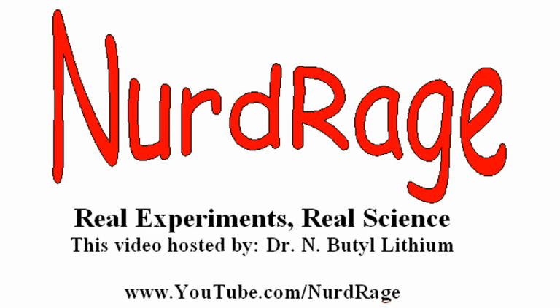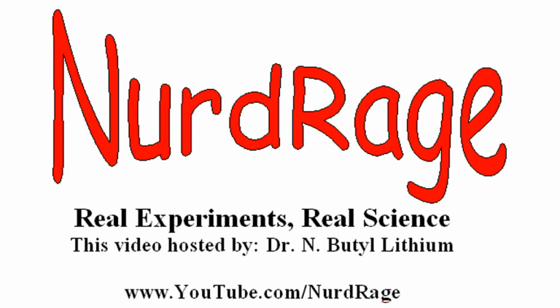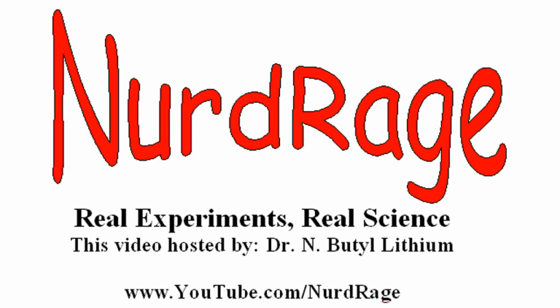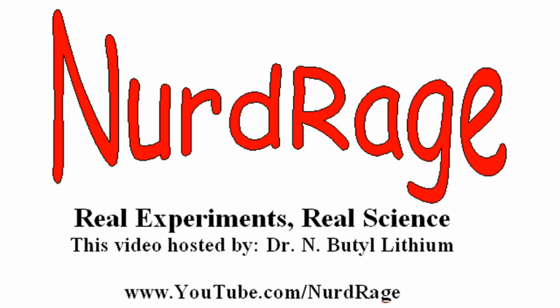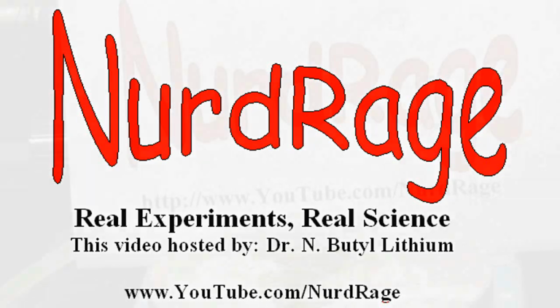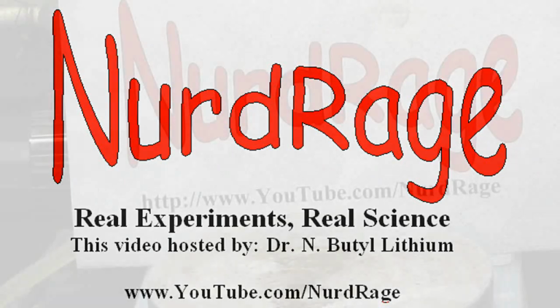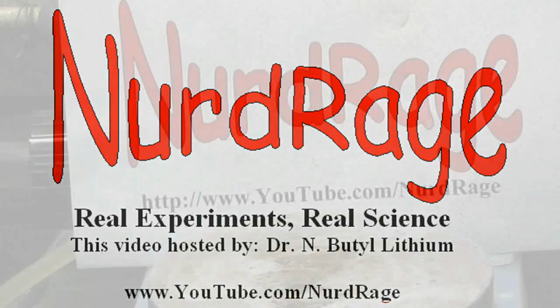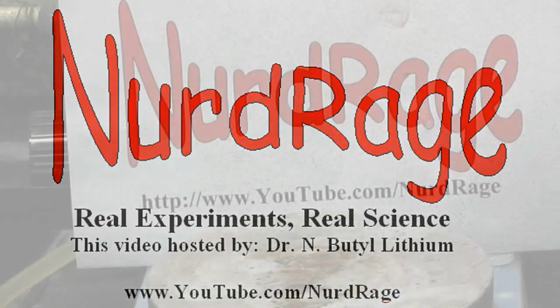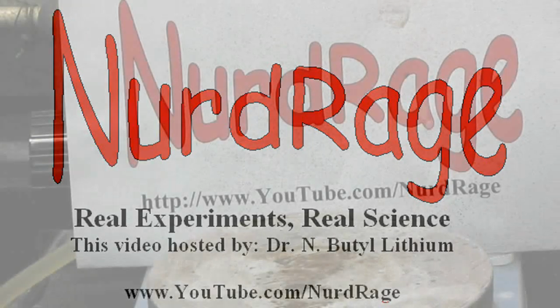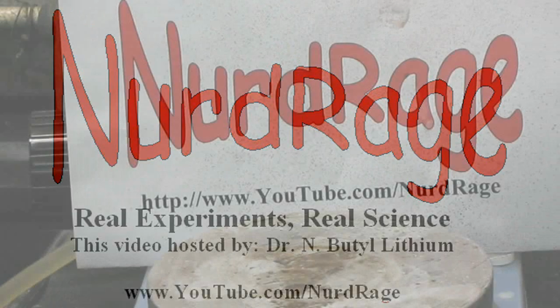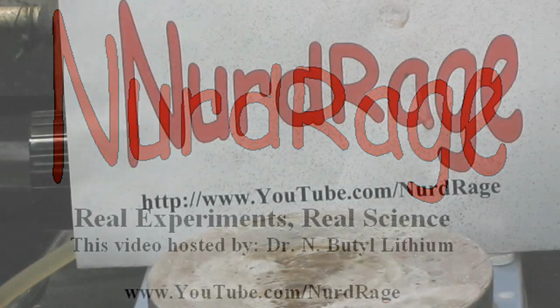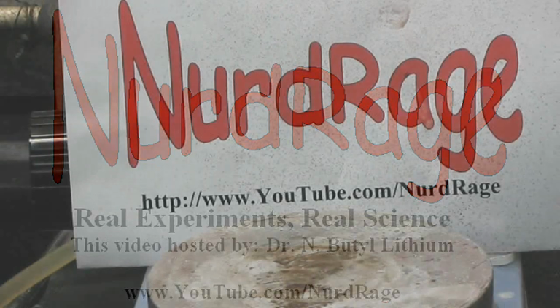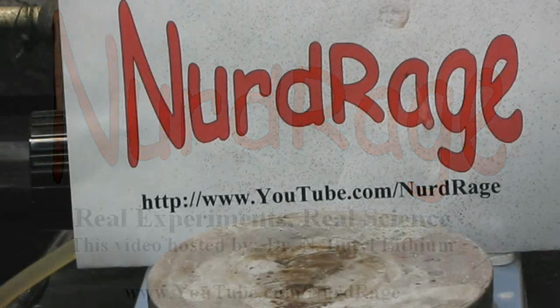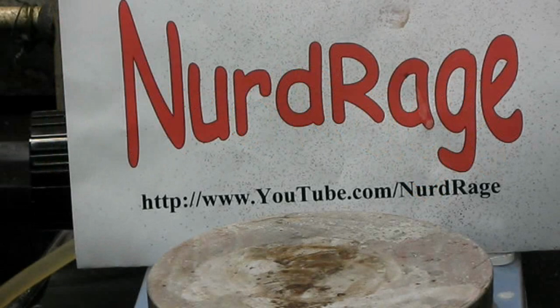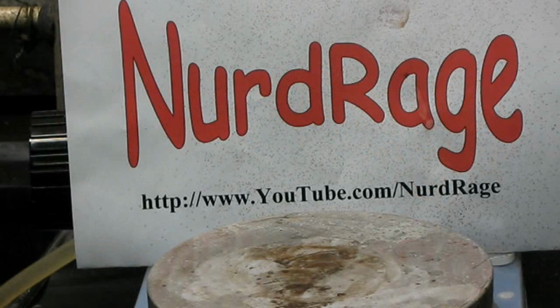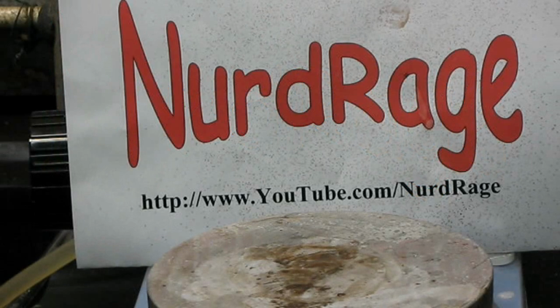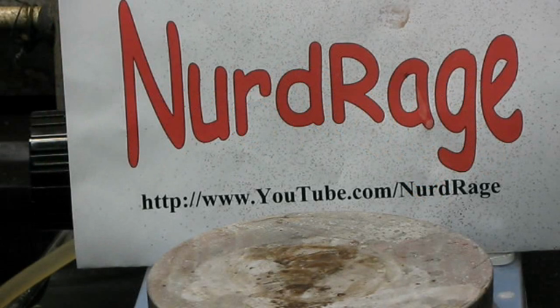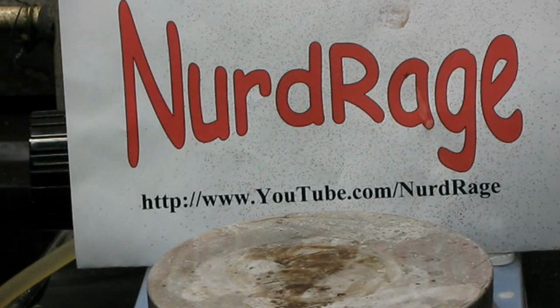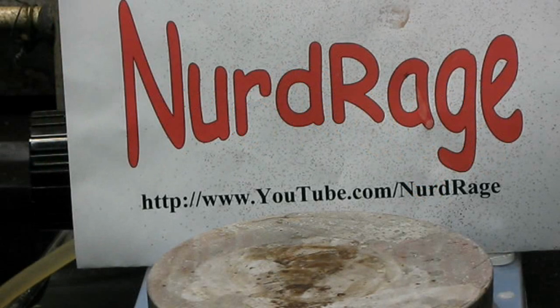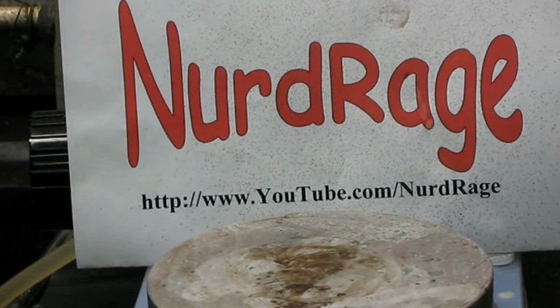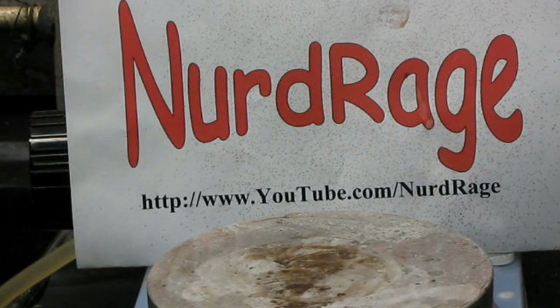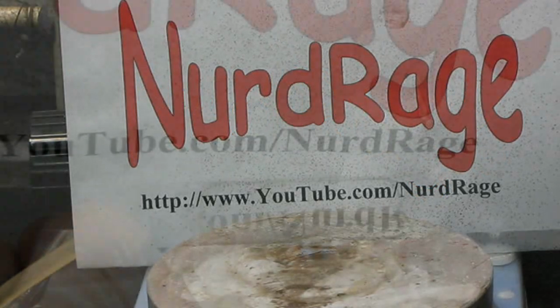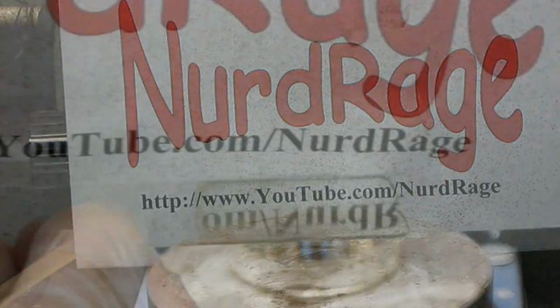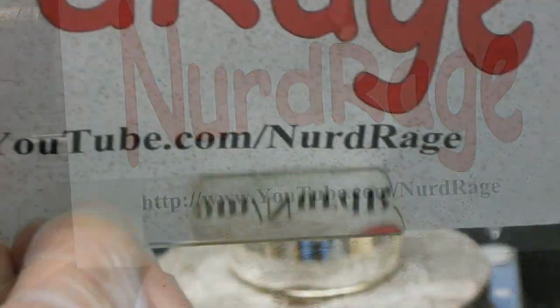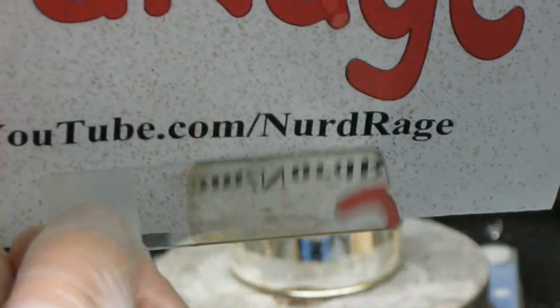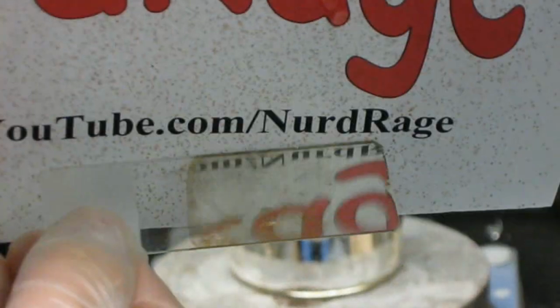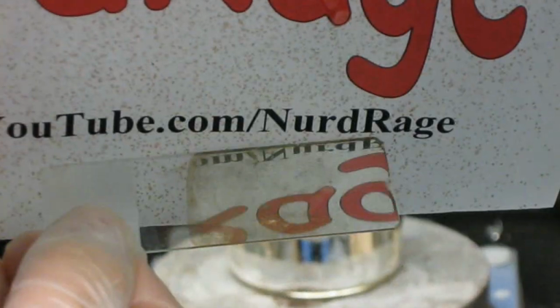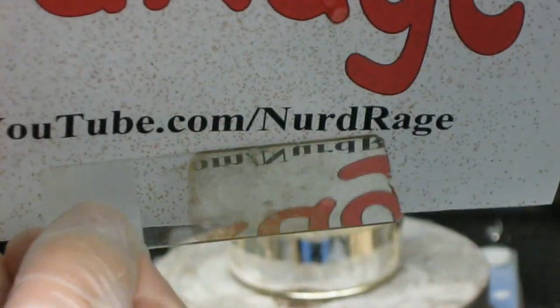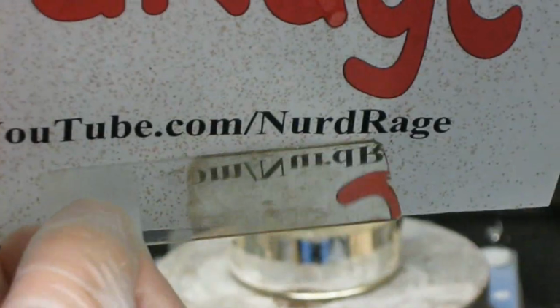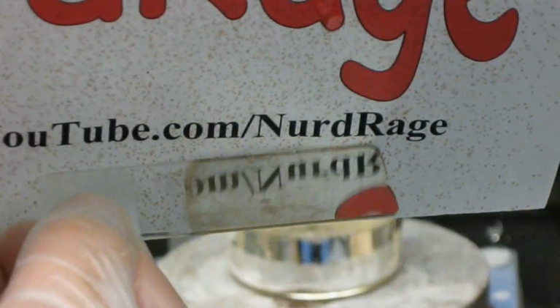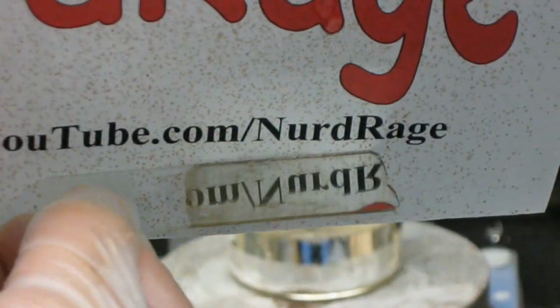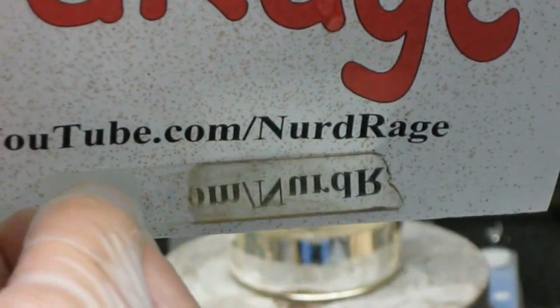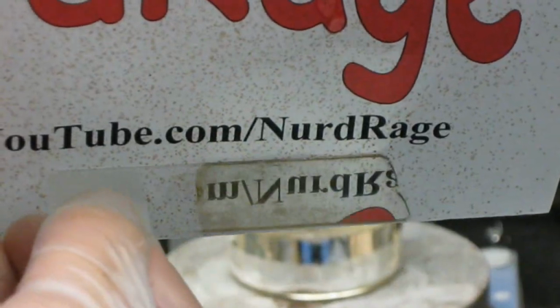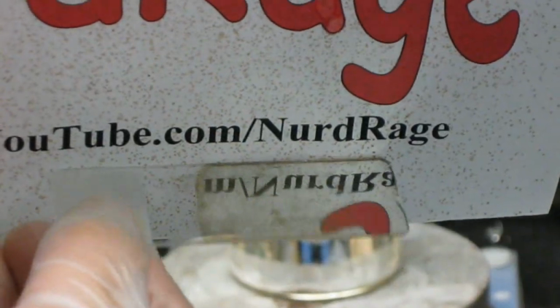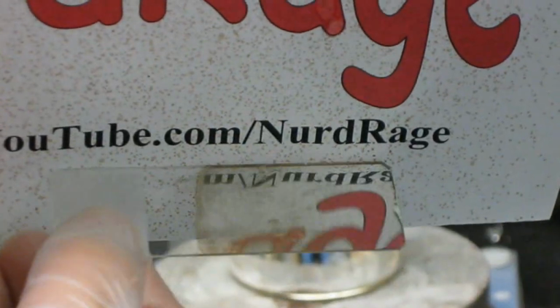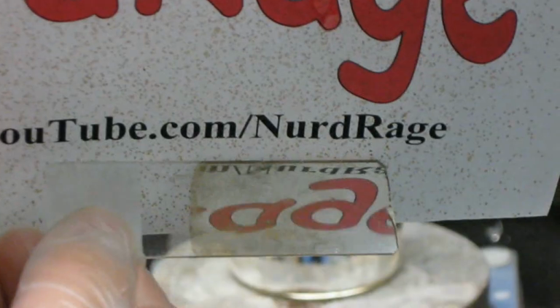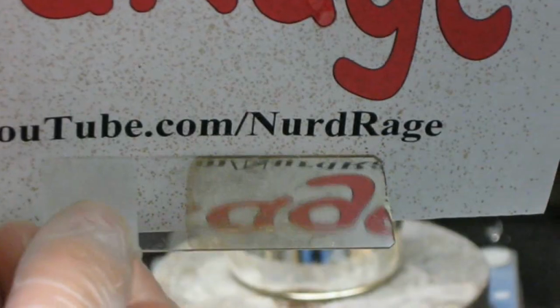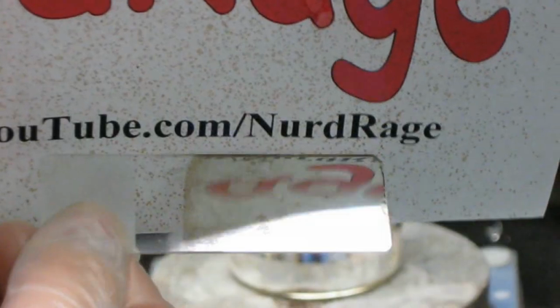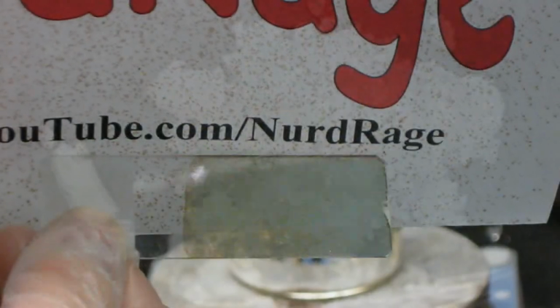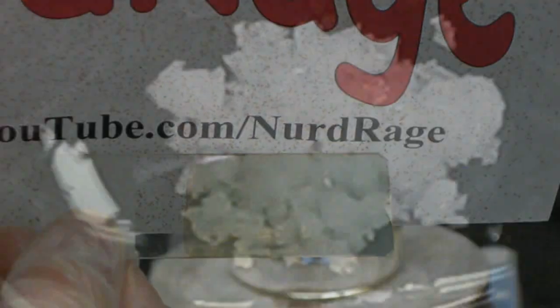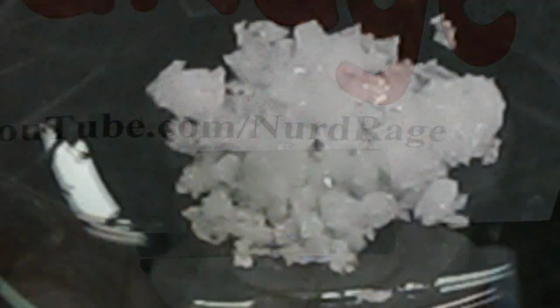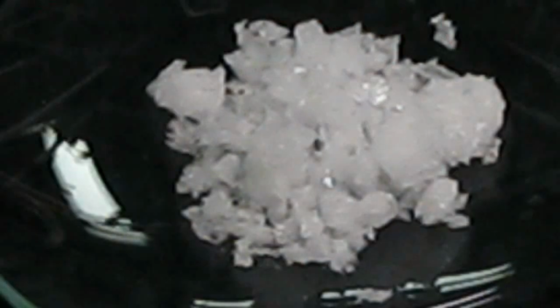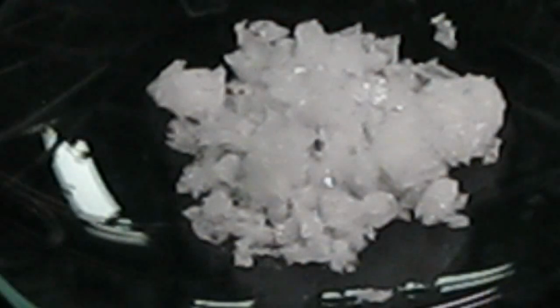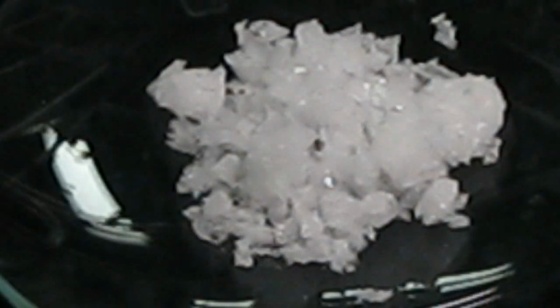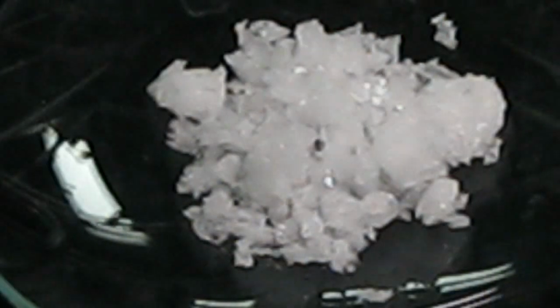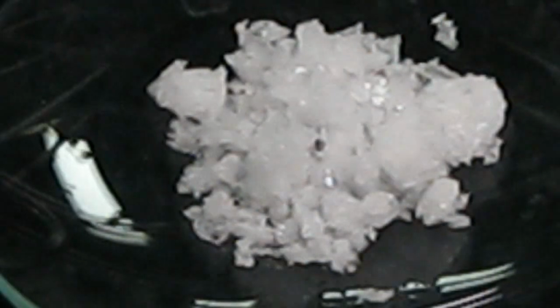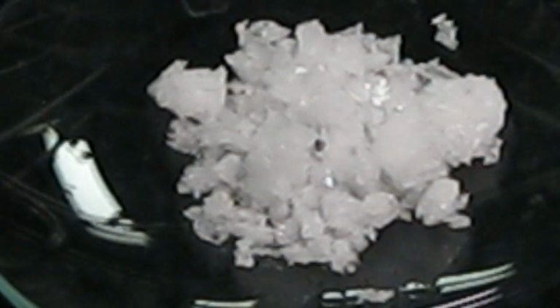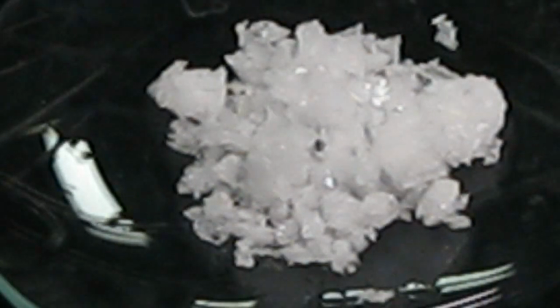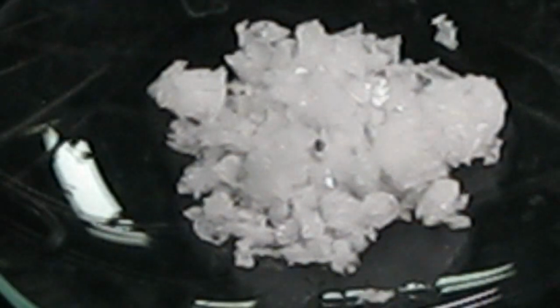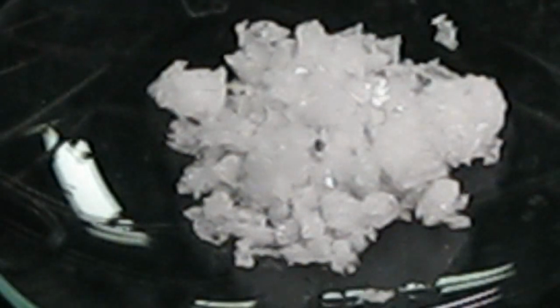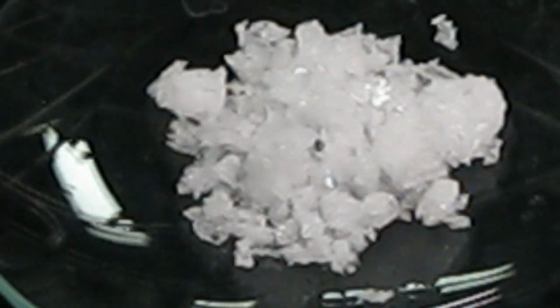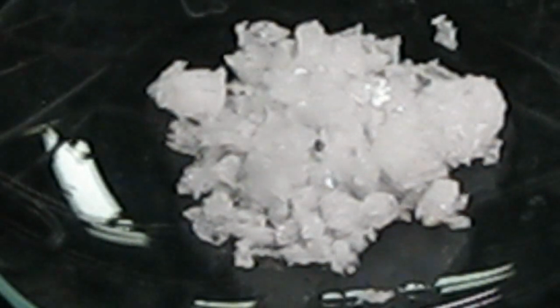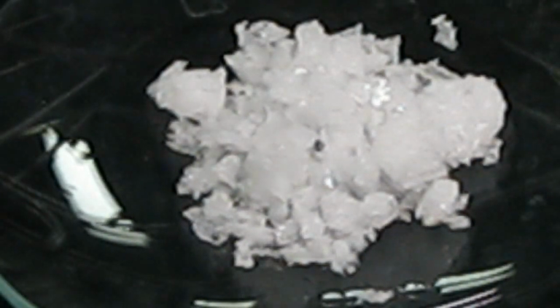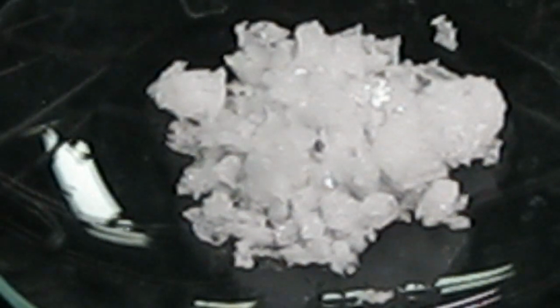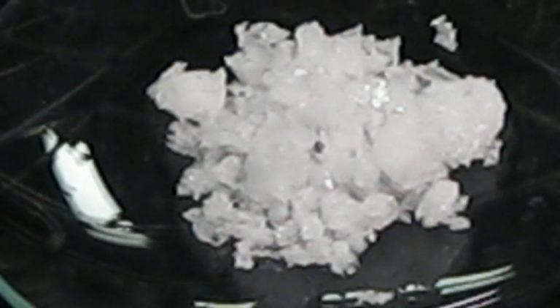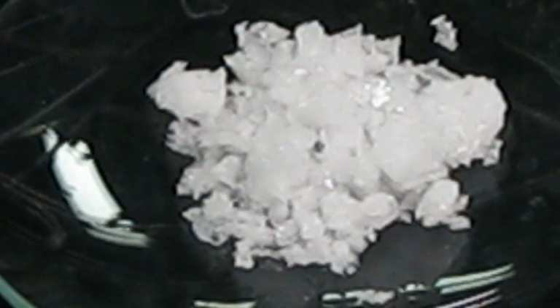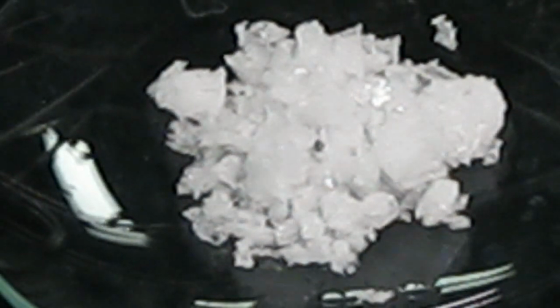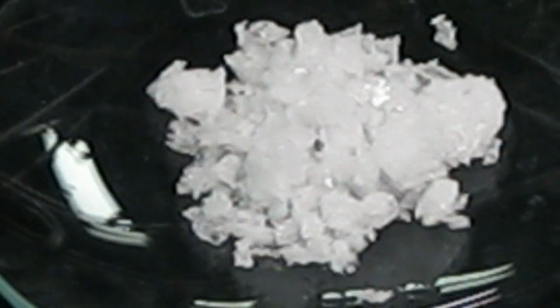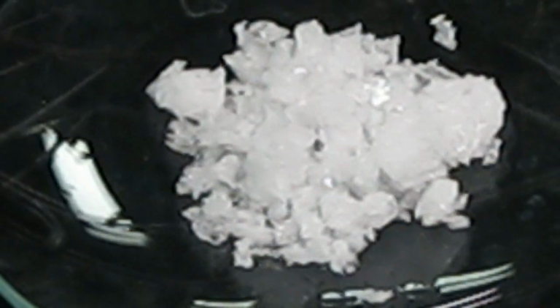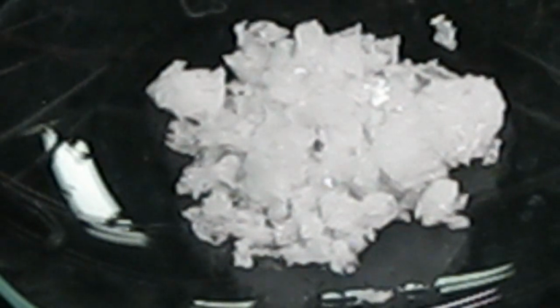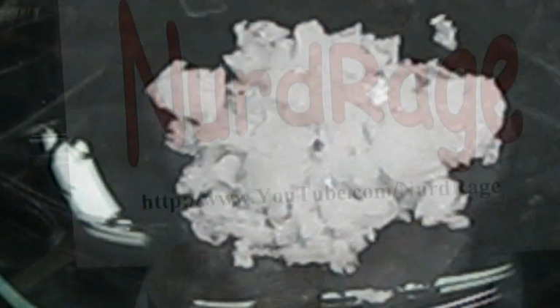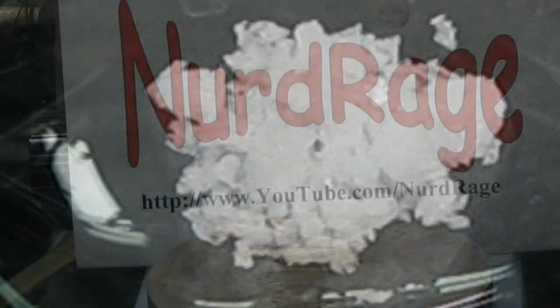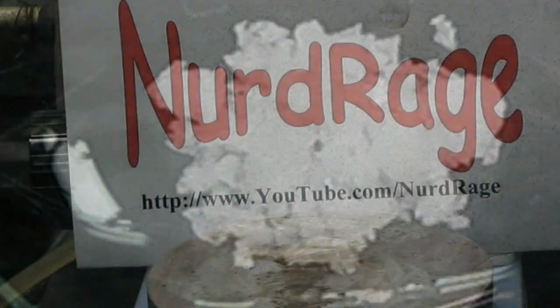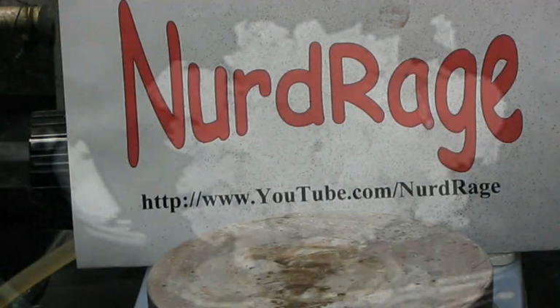Greetings fellow nerds. In this video we'll be making silver mirrors using the silver nitrate made in the previous video.